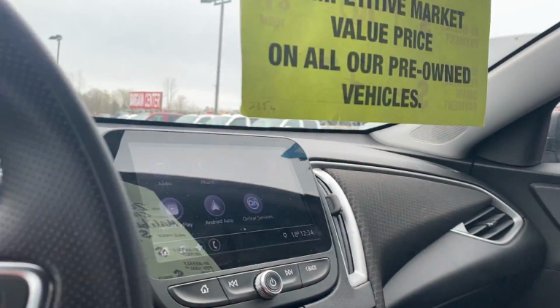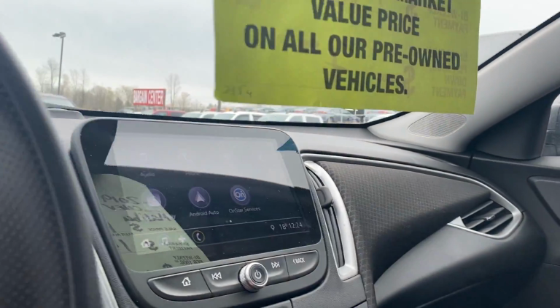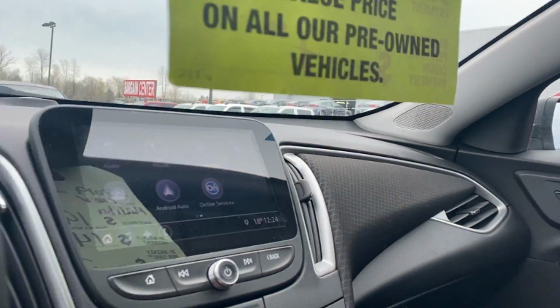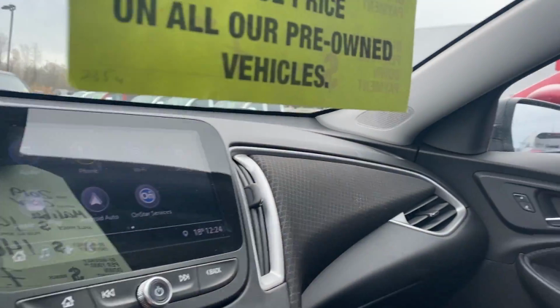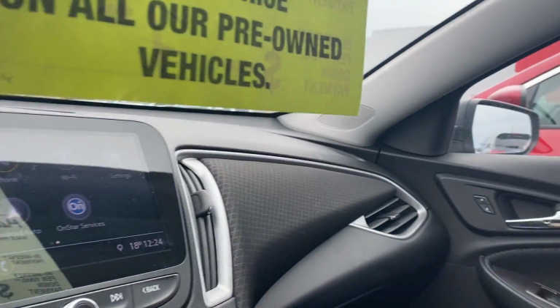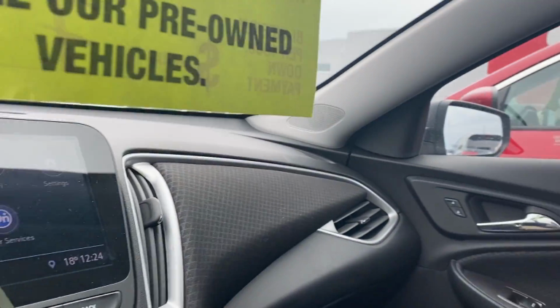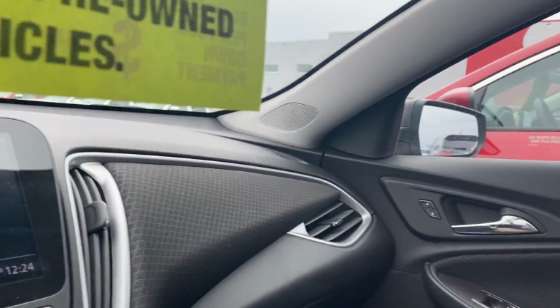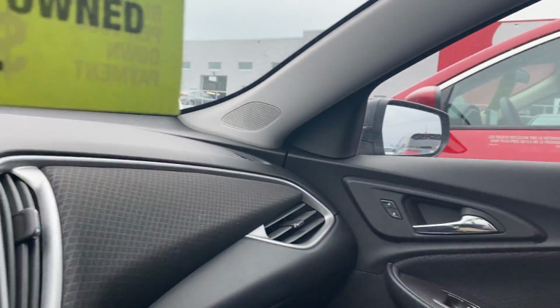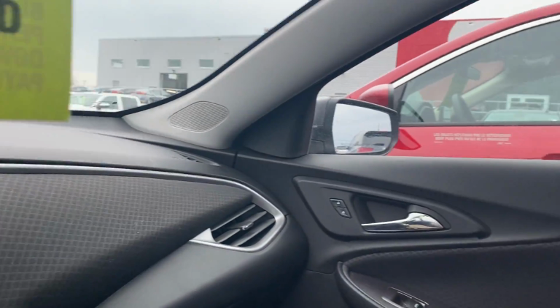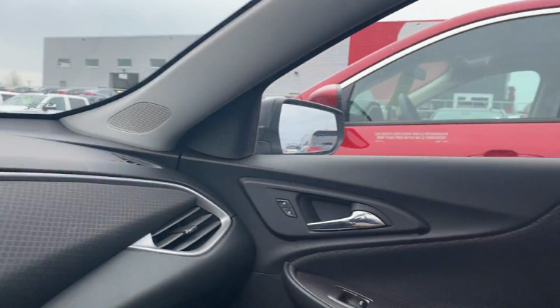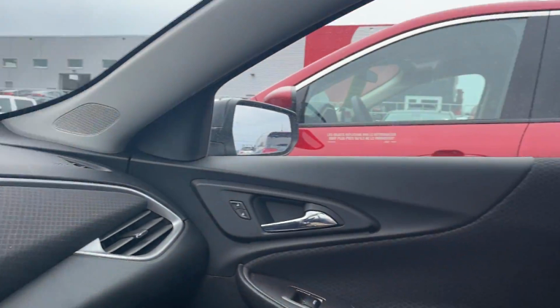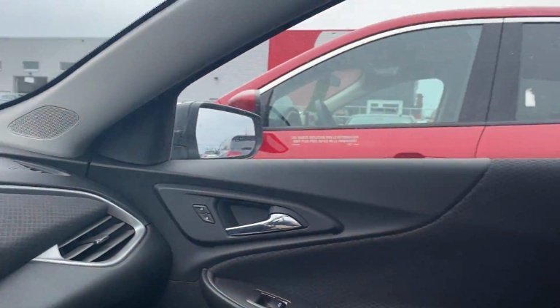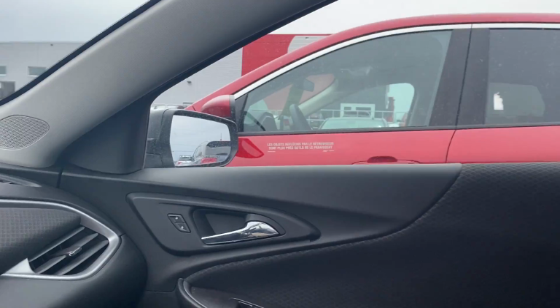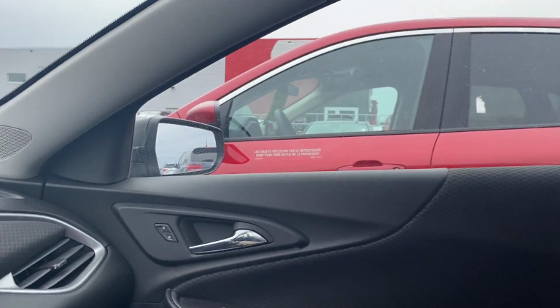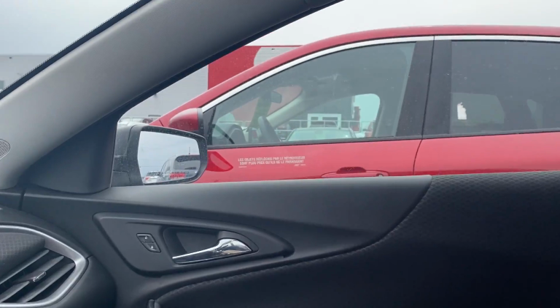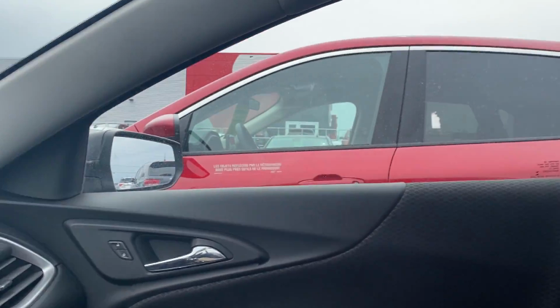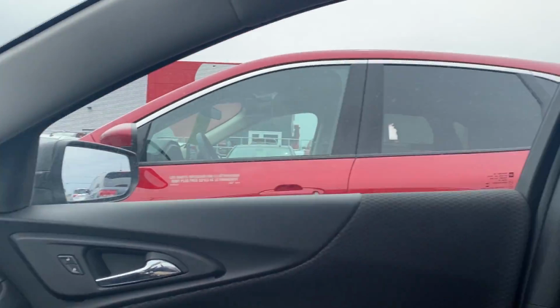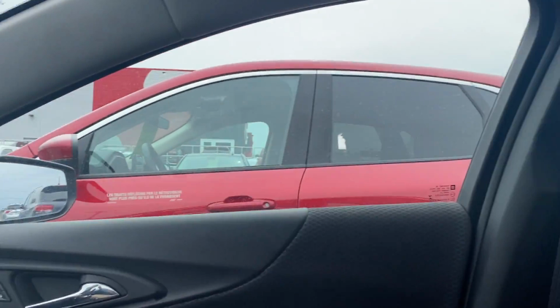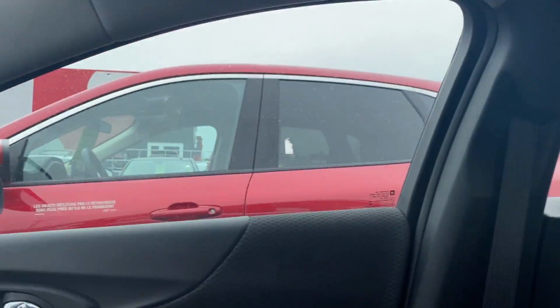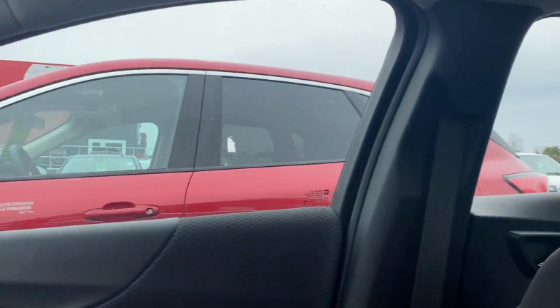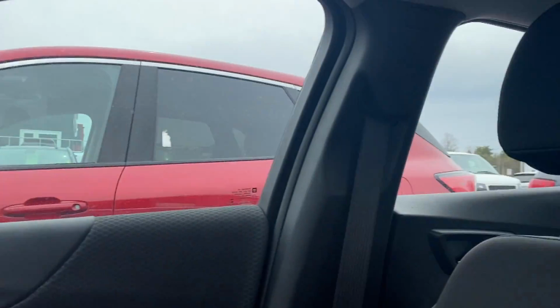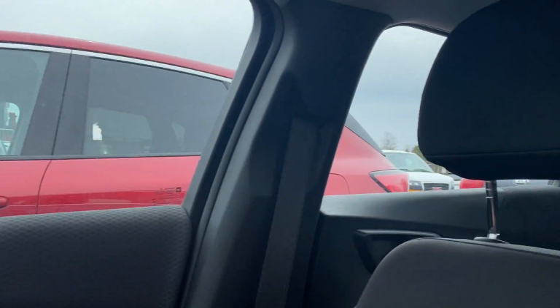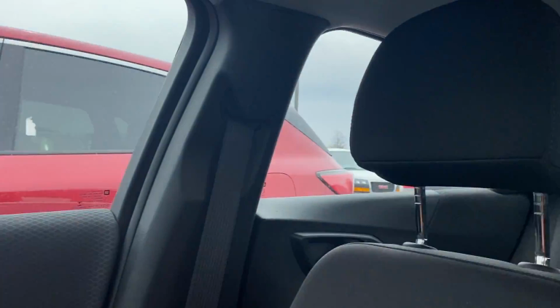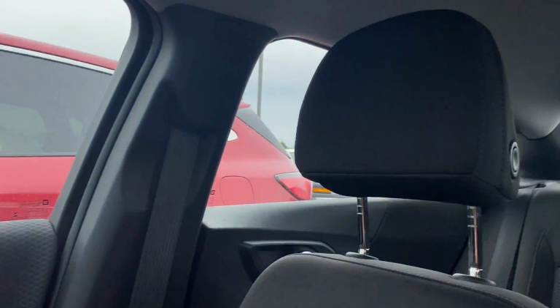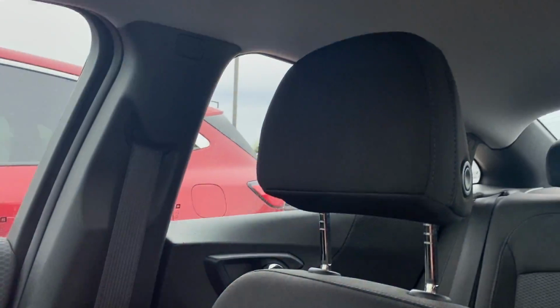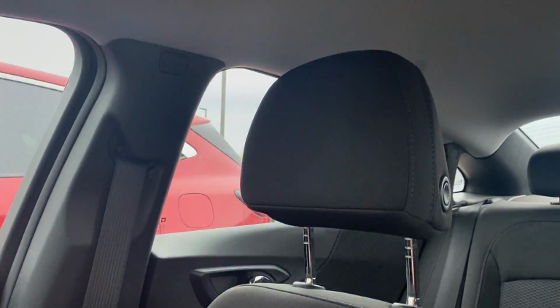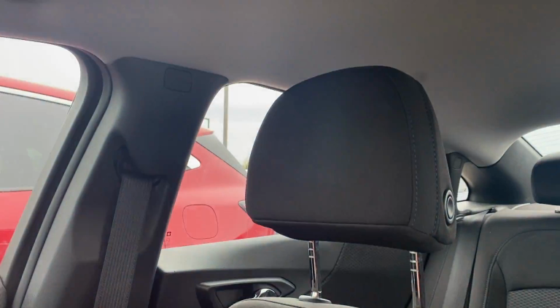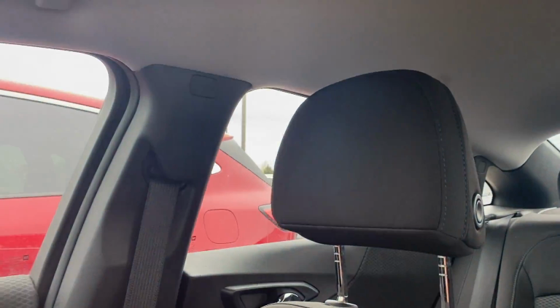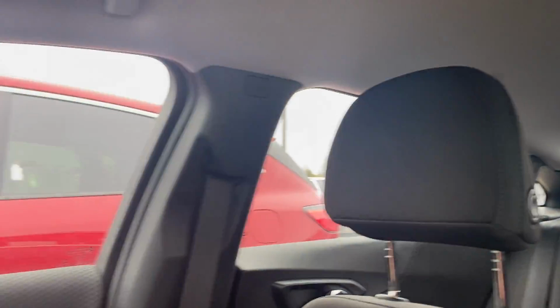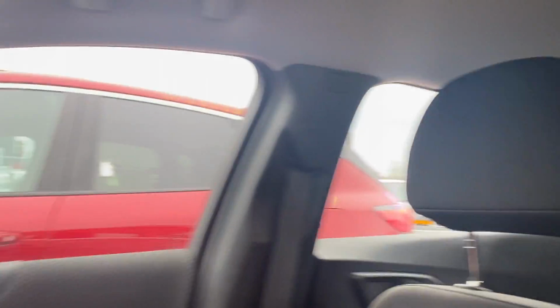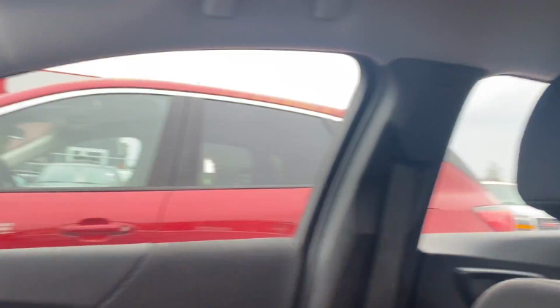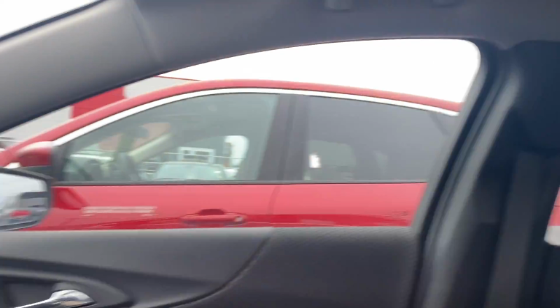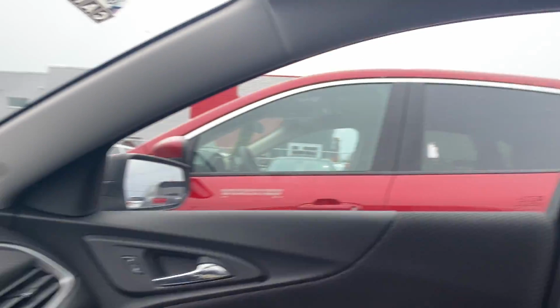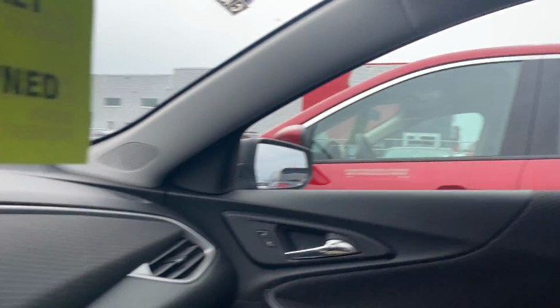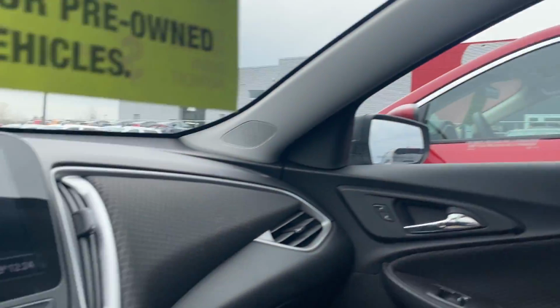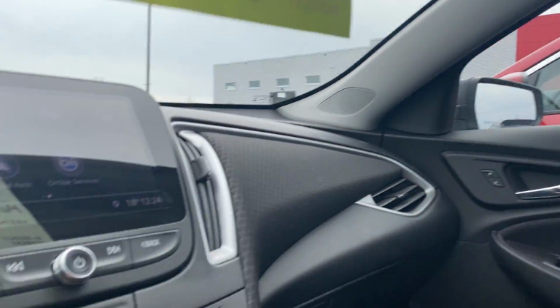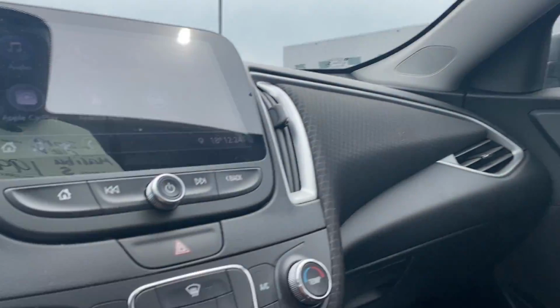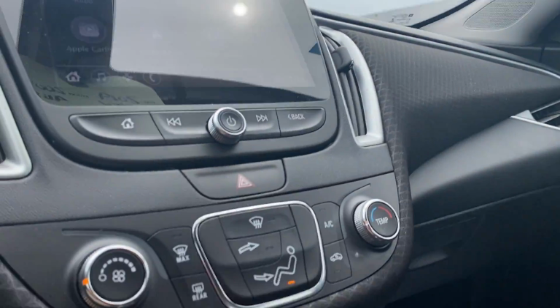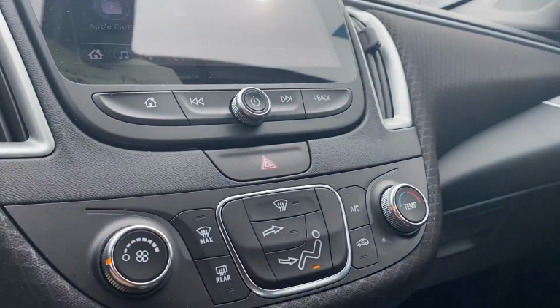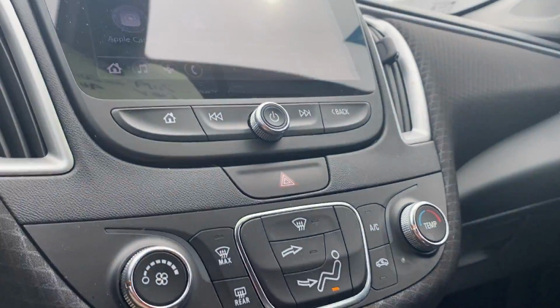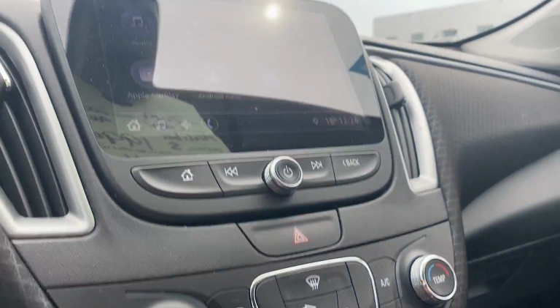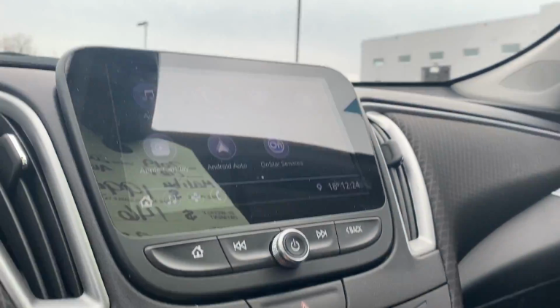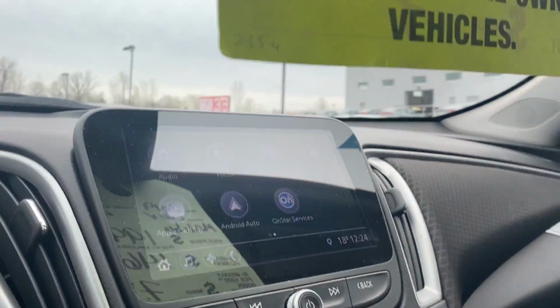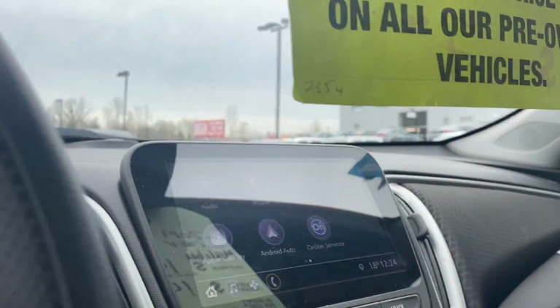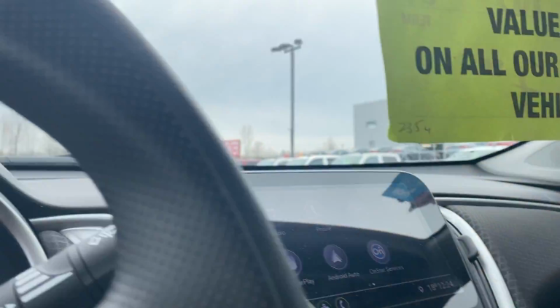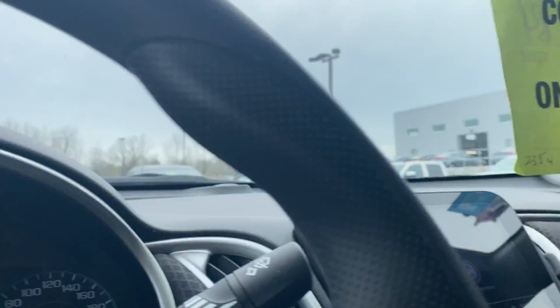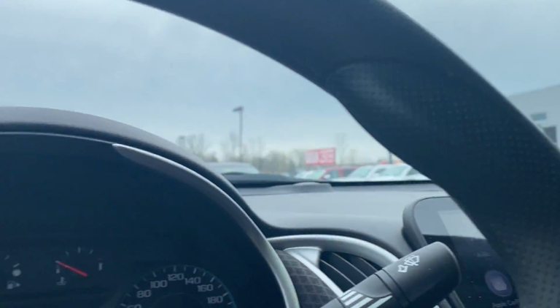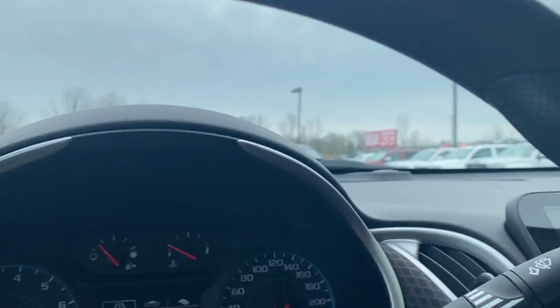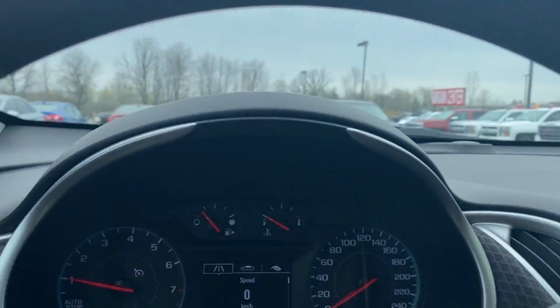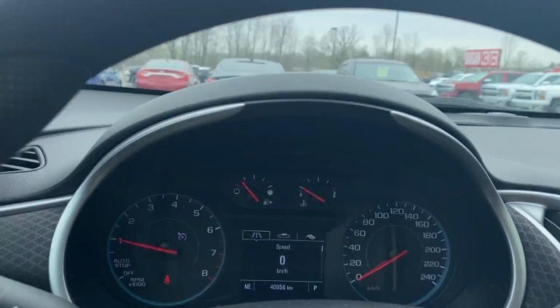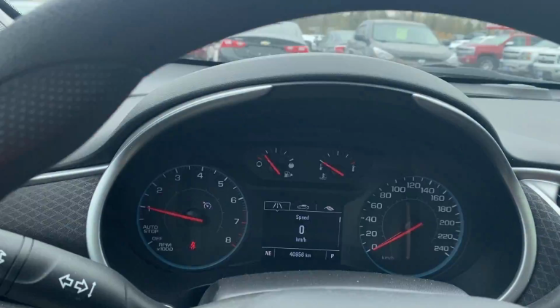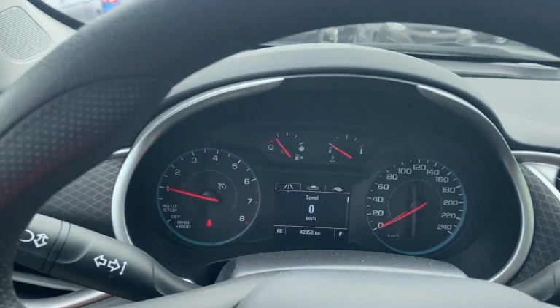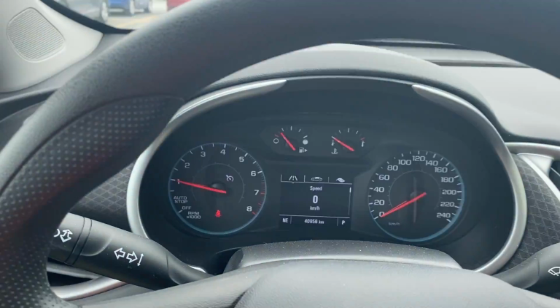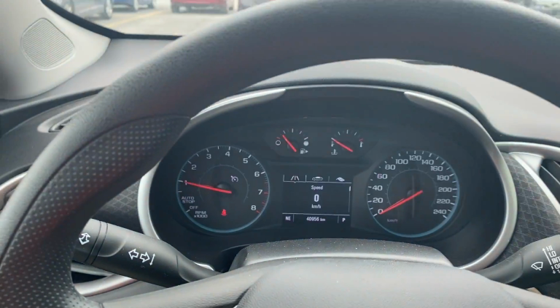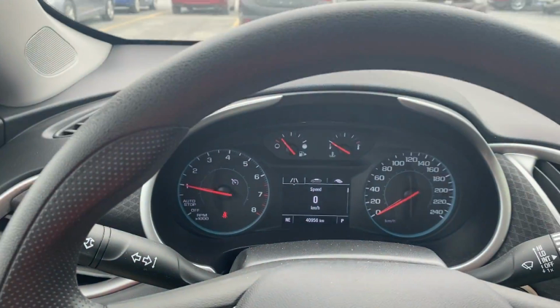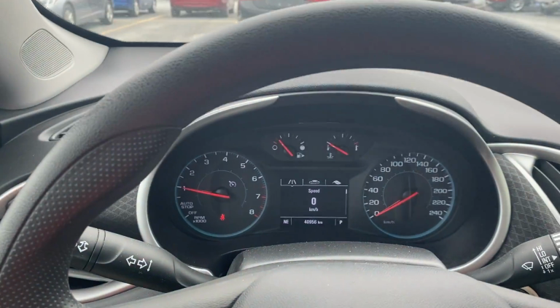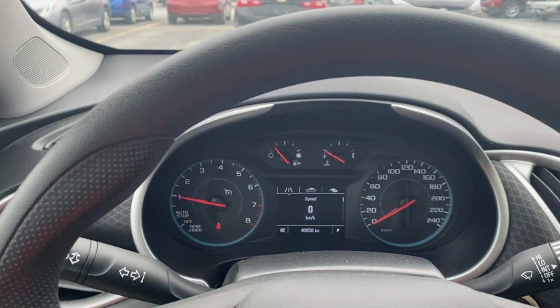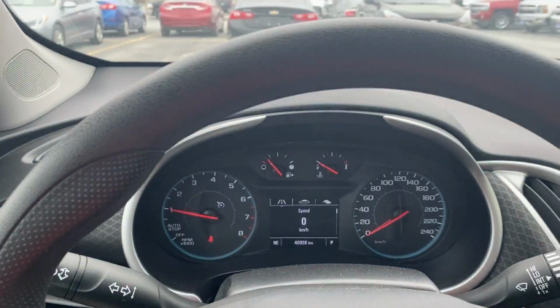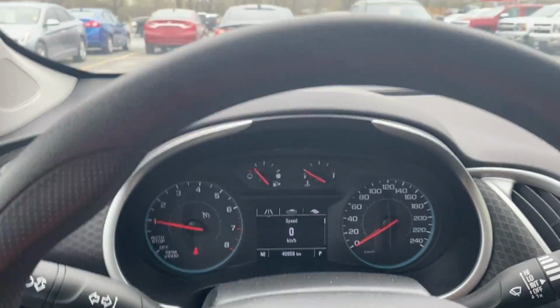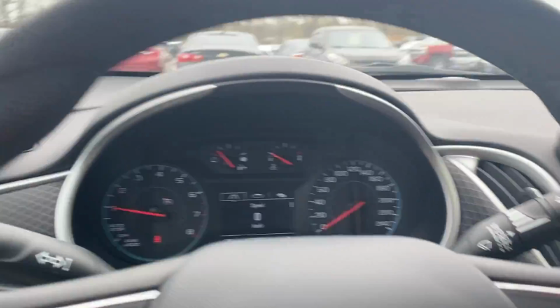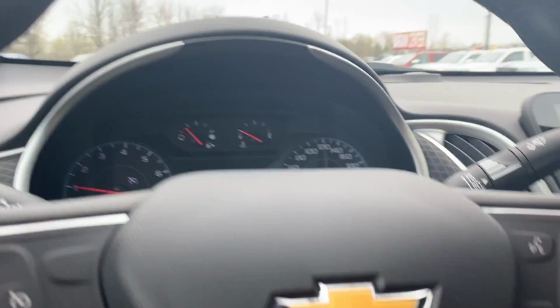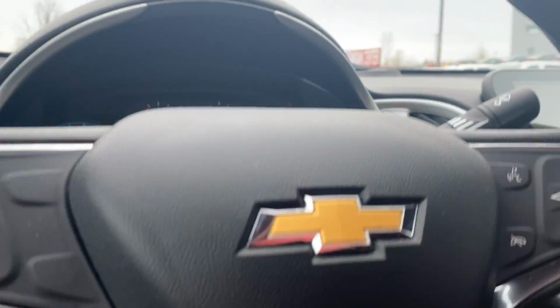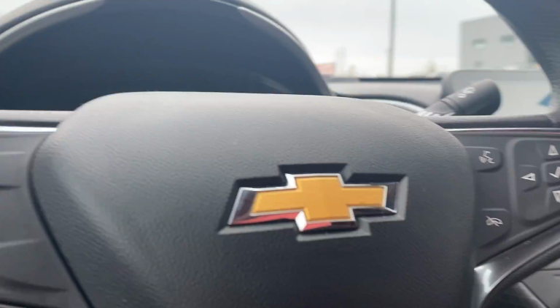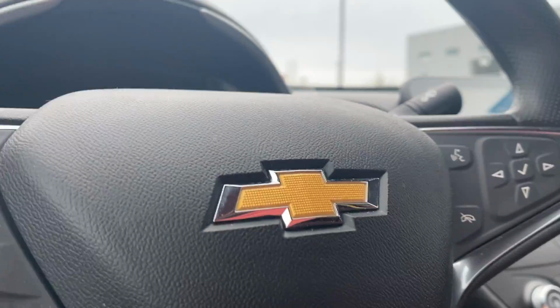All in all, a beautiful looking vehicle. Very good on gas. Affordable payments. And very stylish.